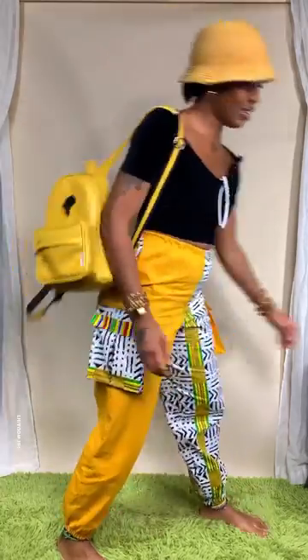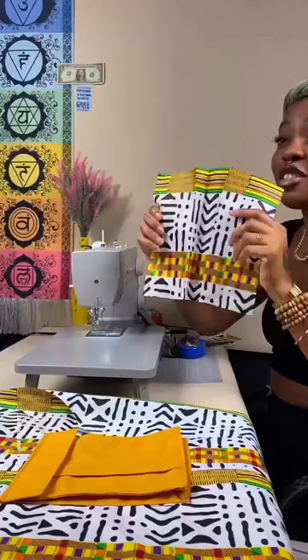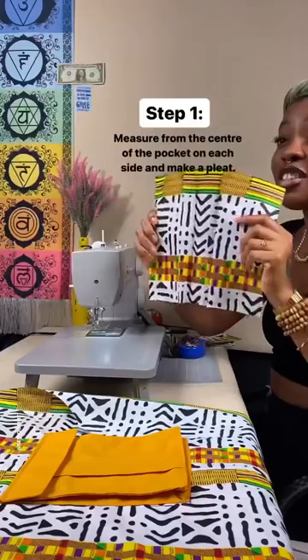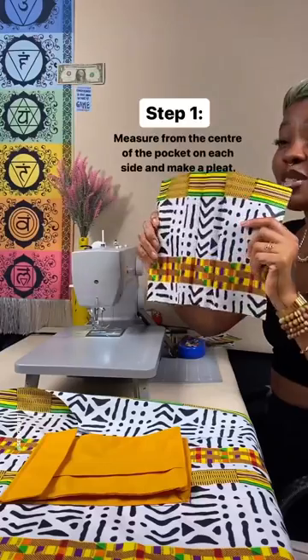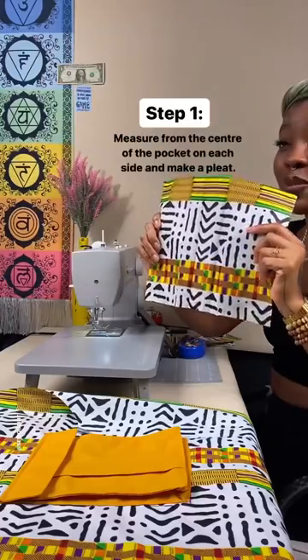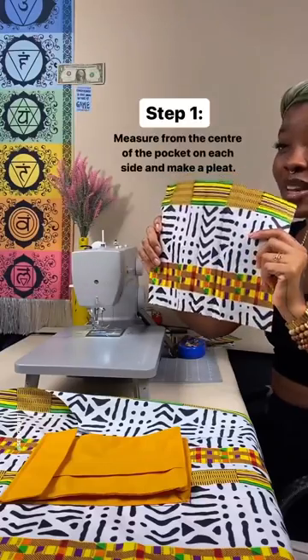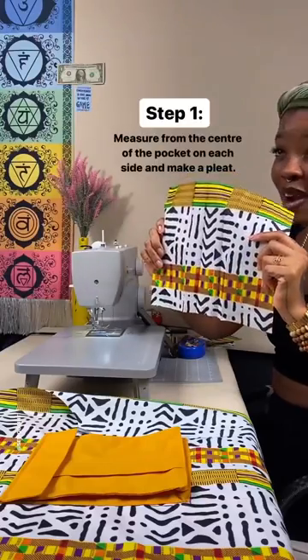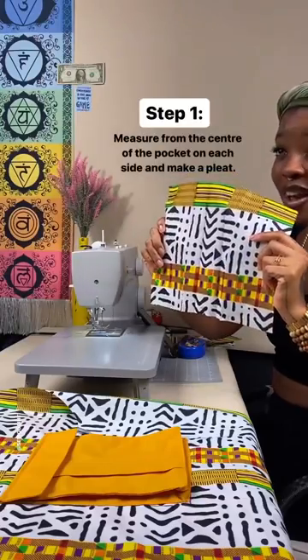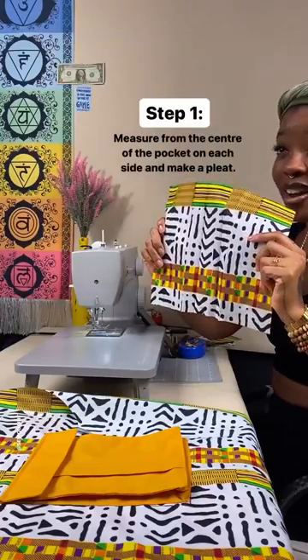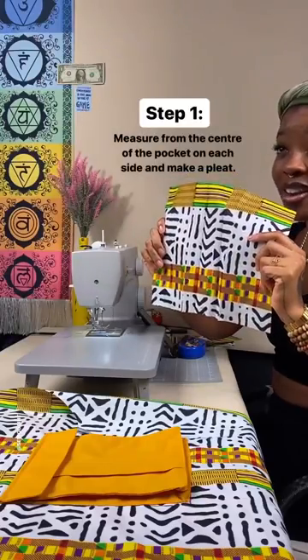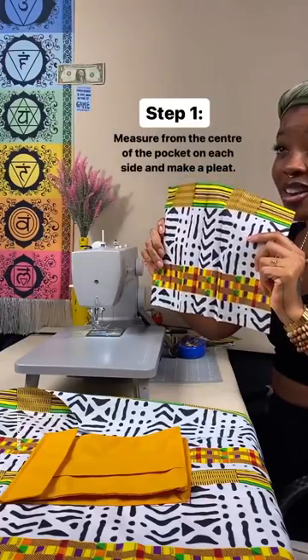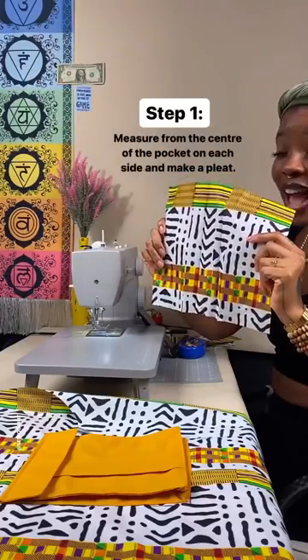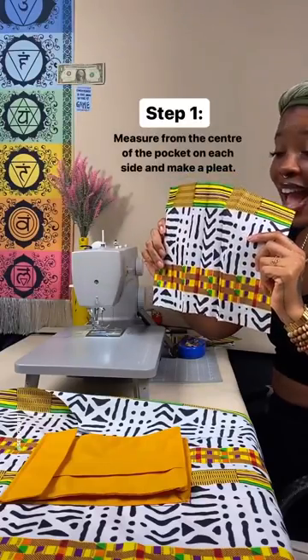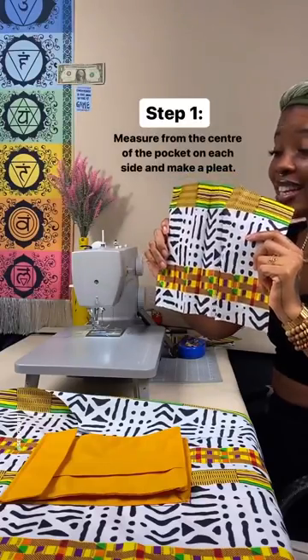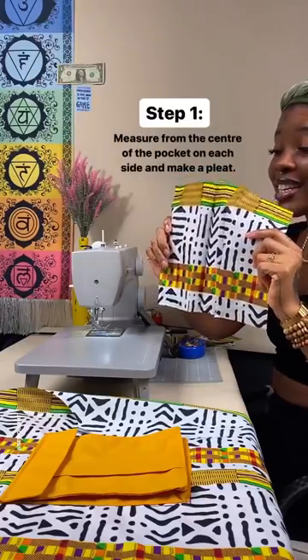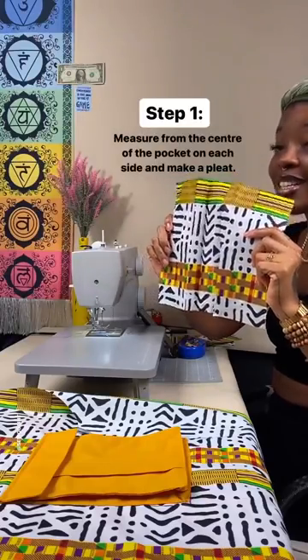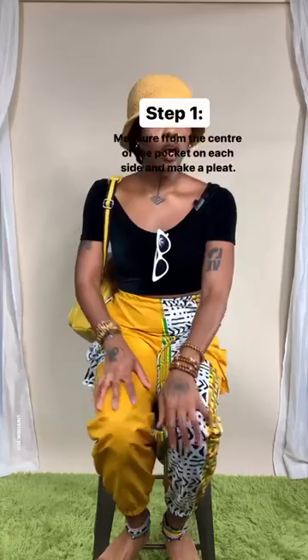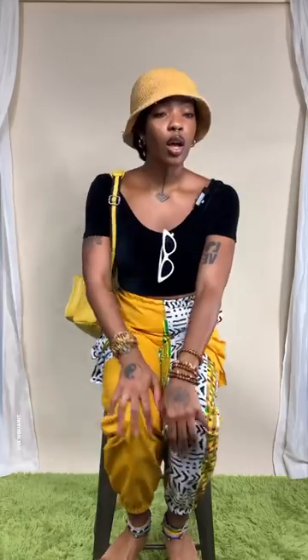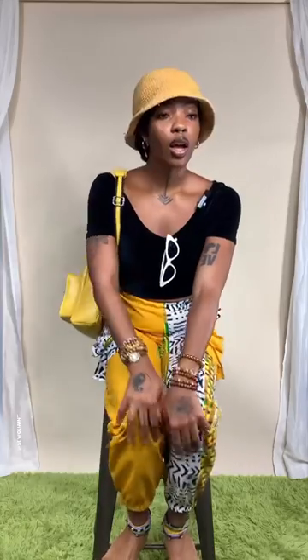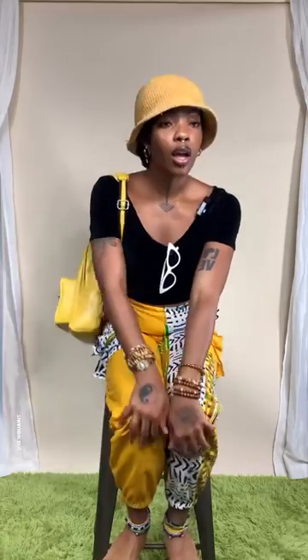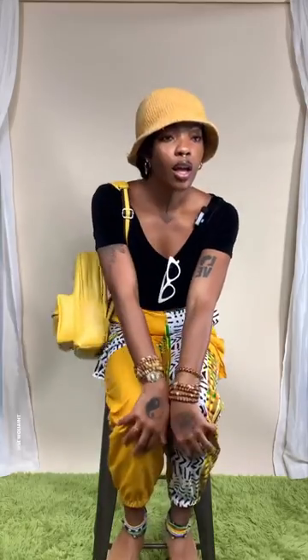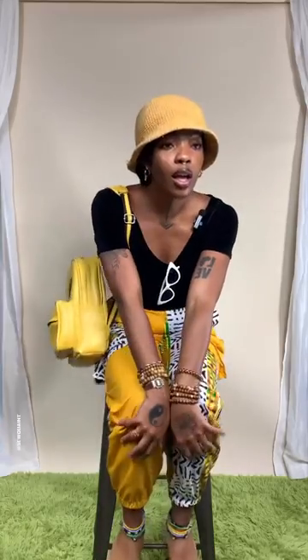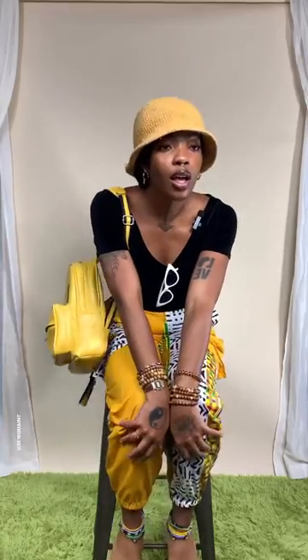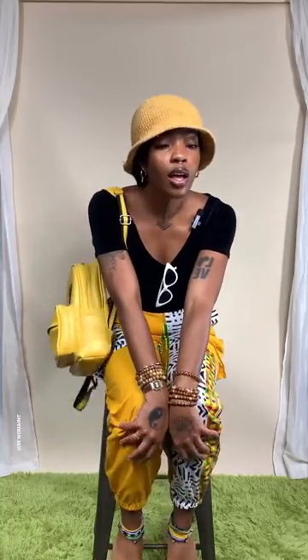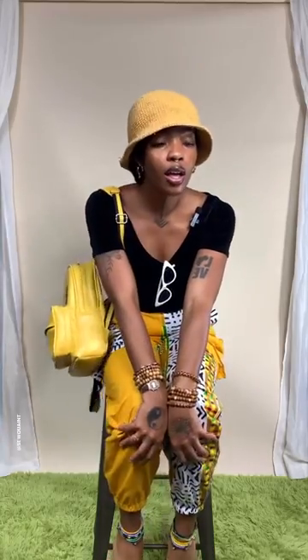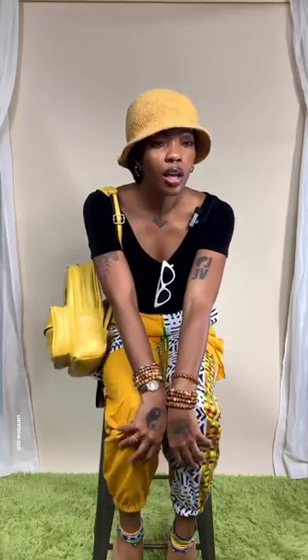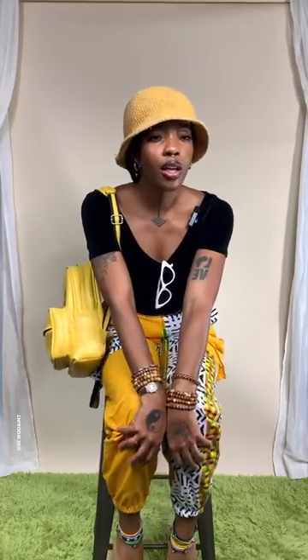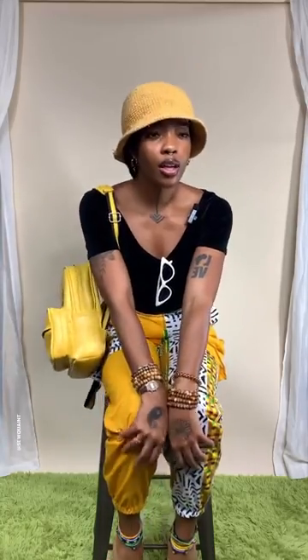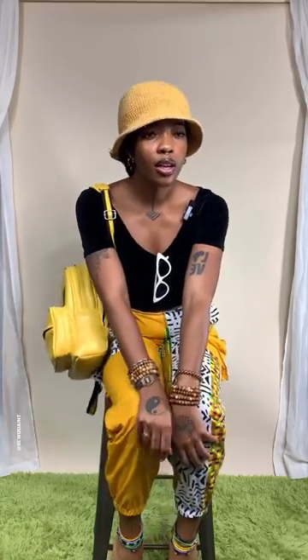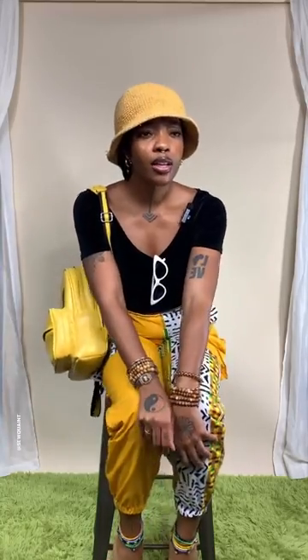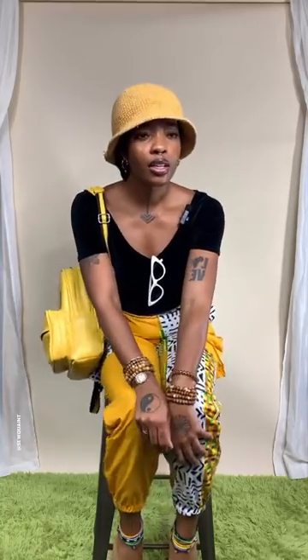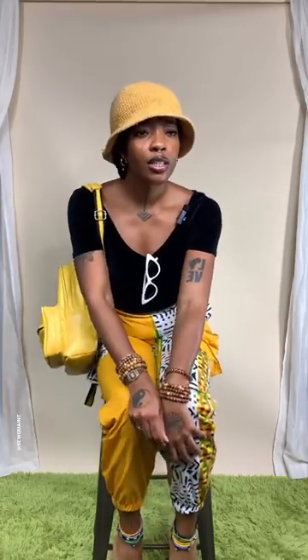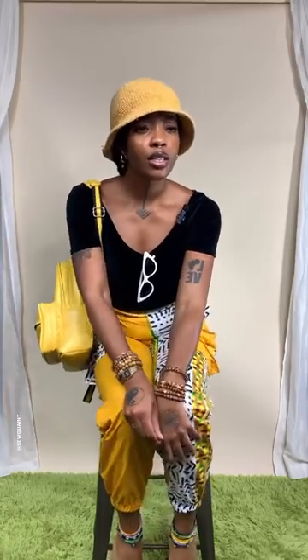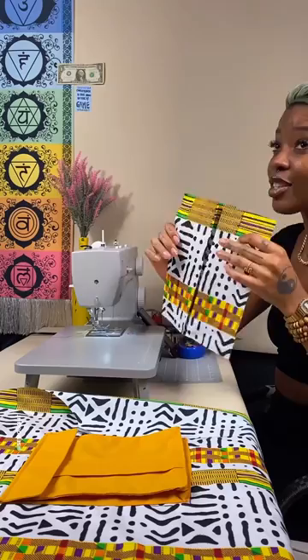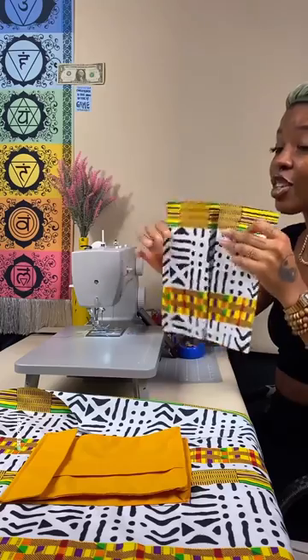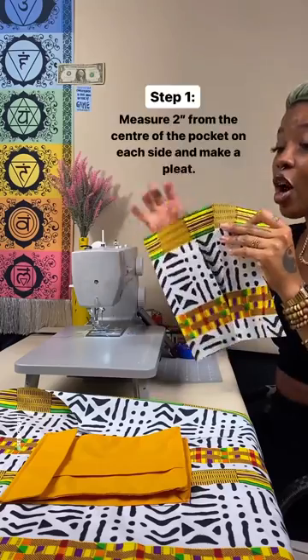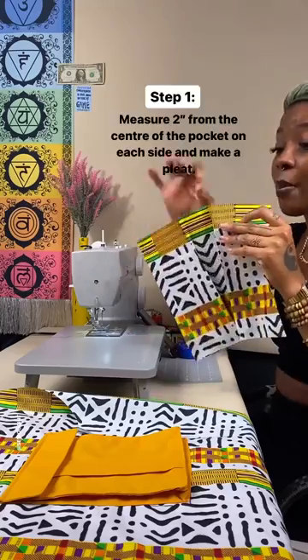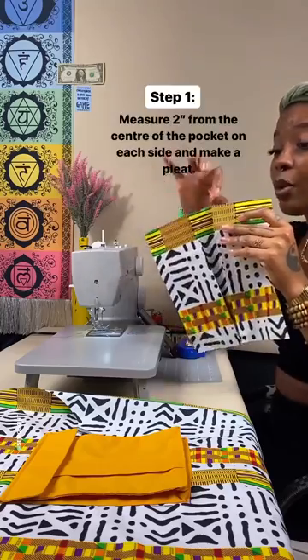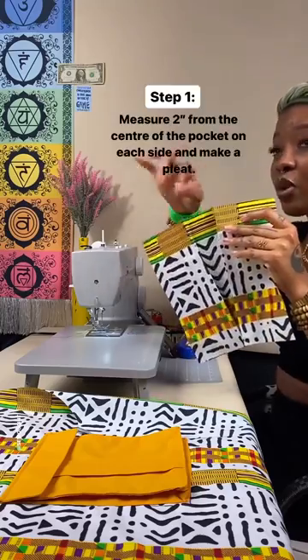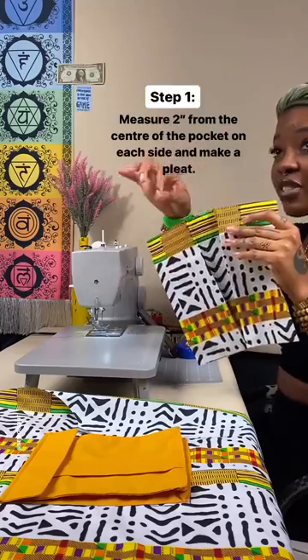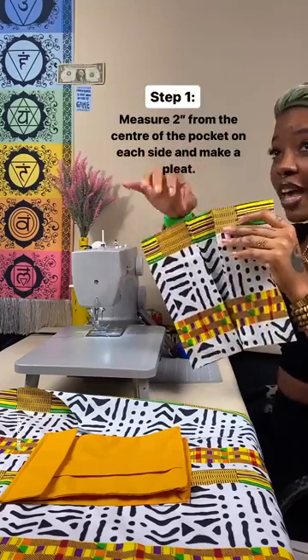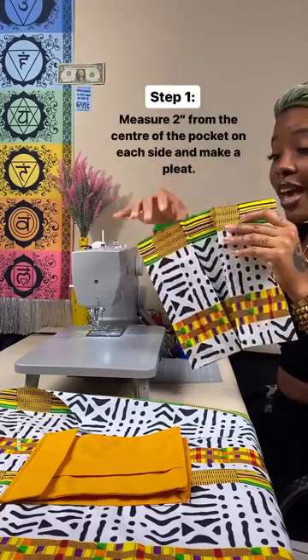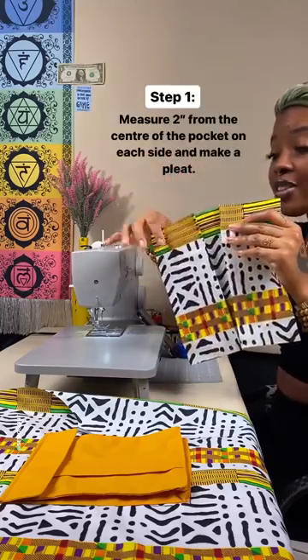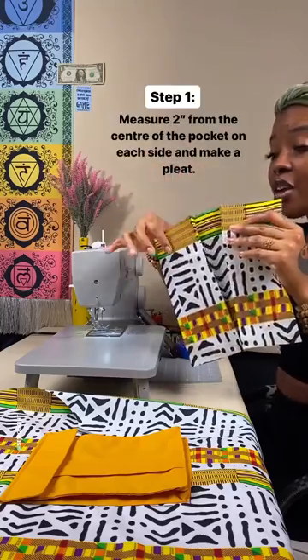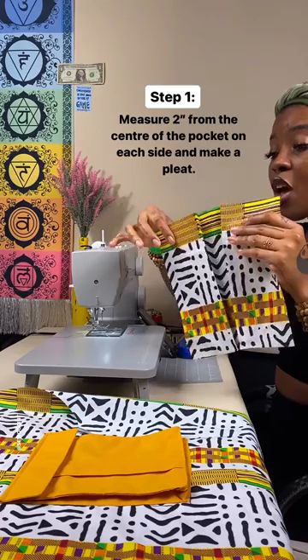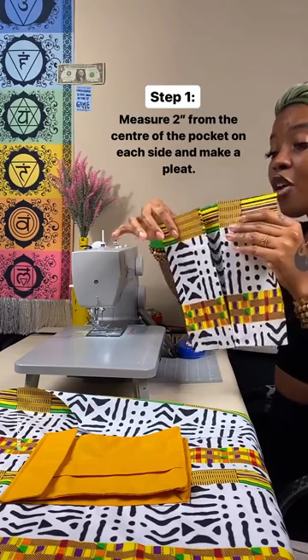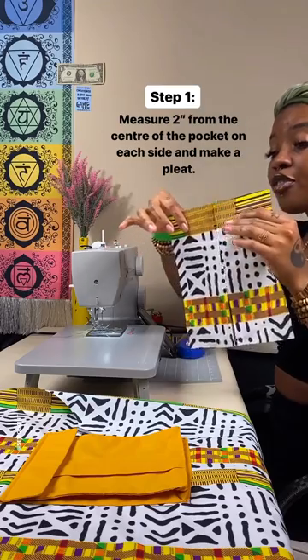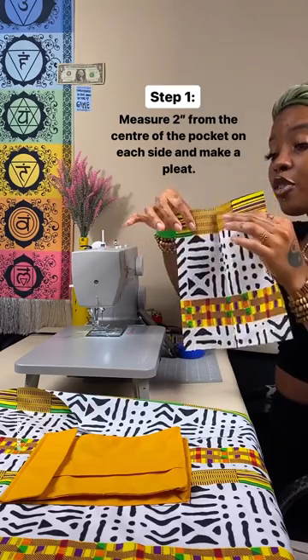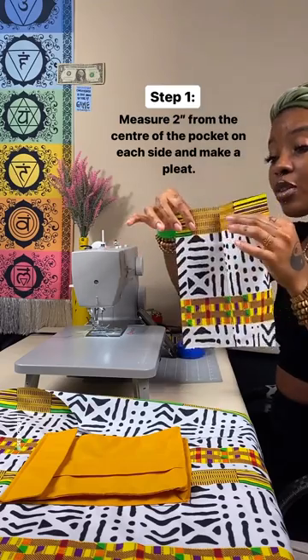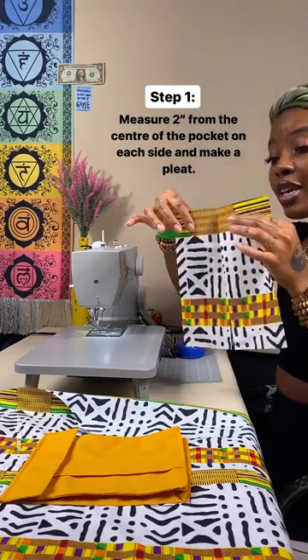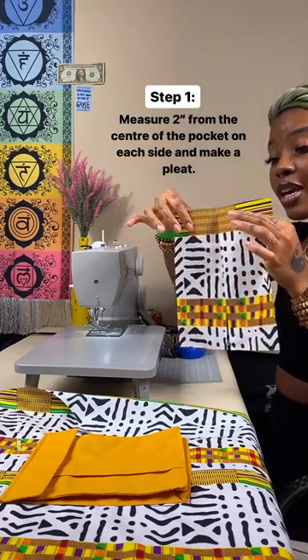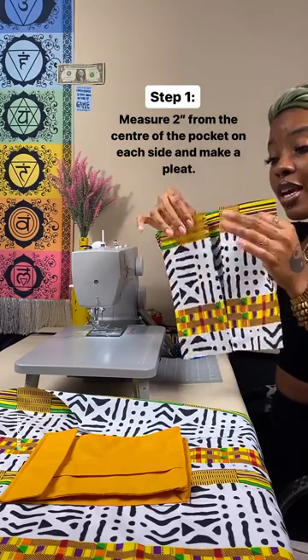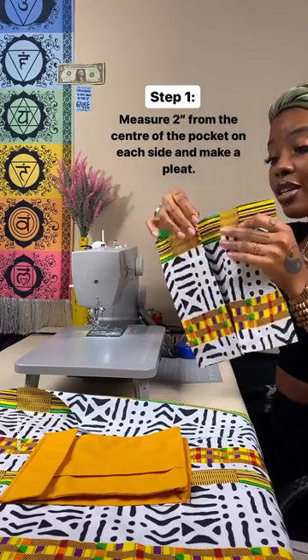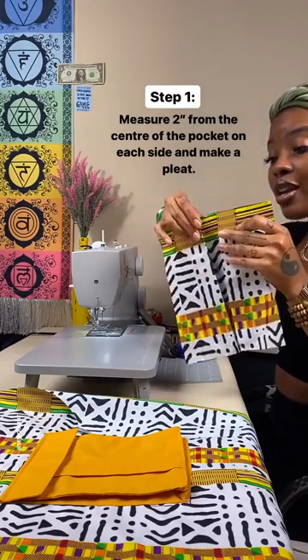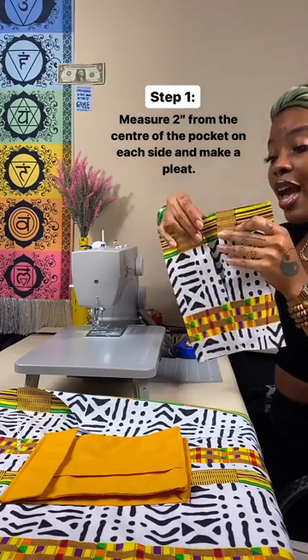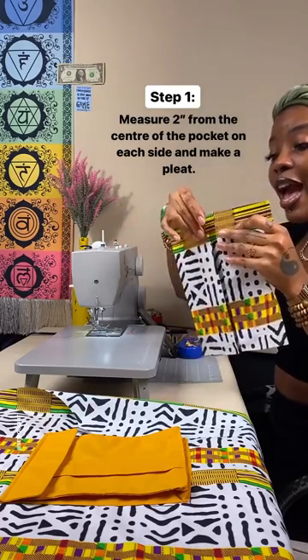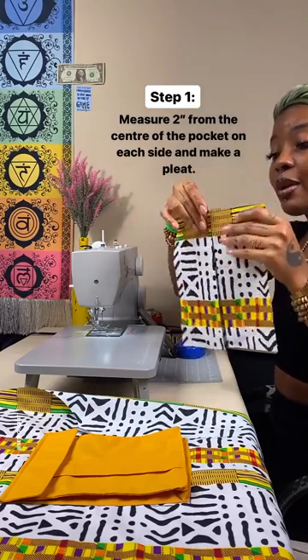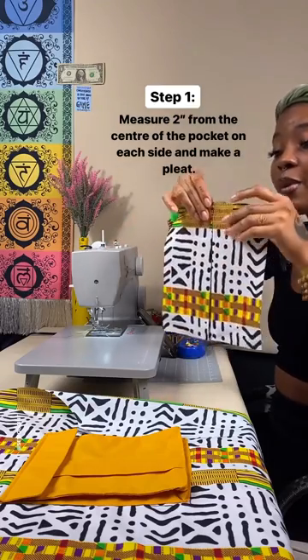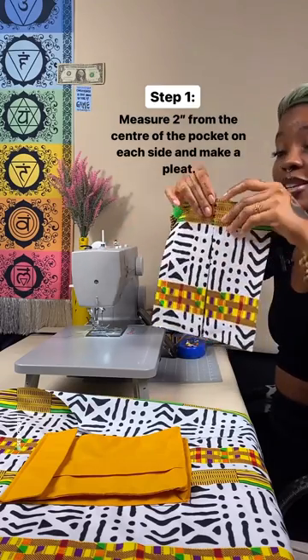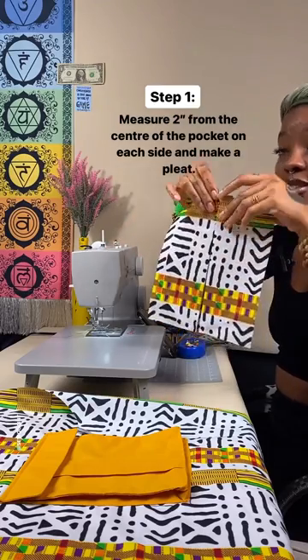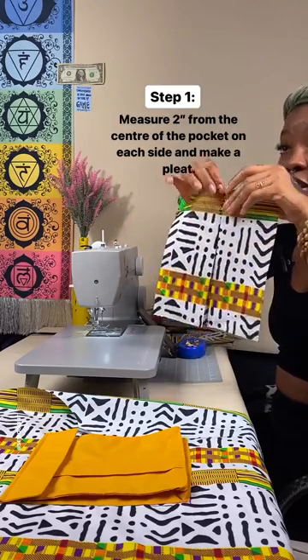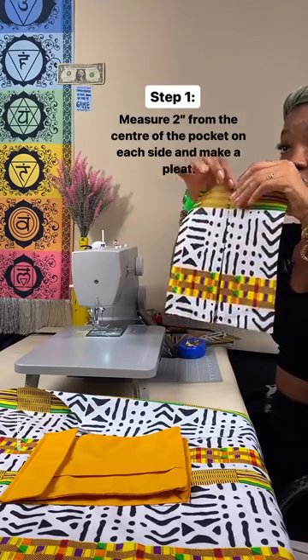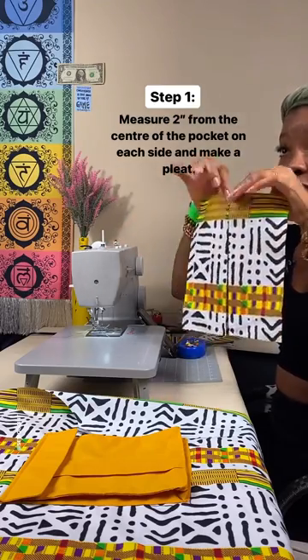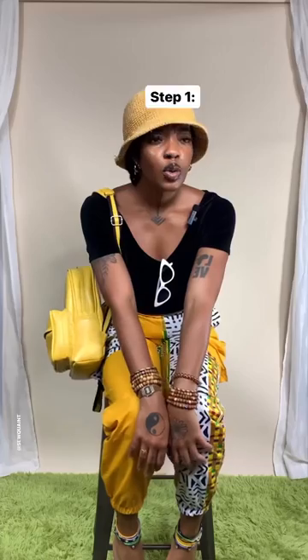You see this pleat right here? I did this by measuring two inches from the center on both sides, folding in and pressing it flat.